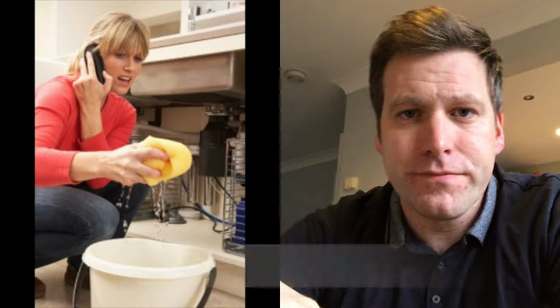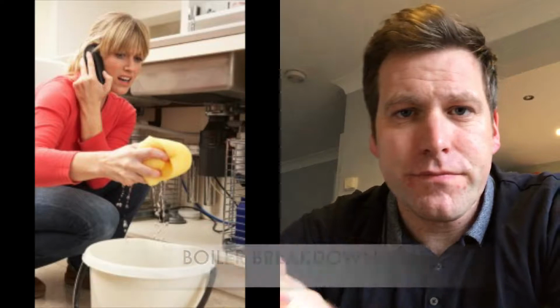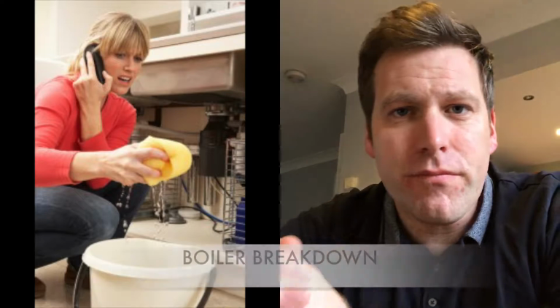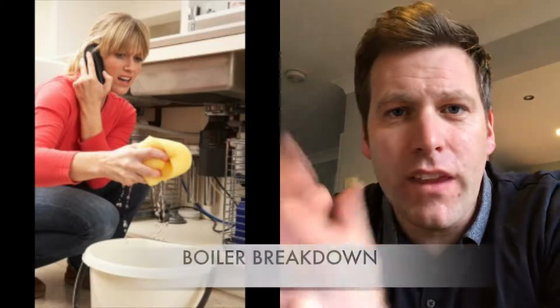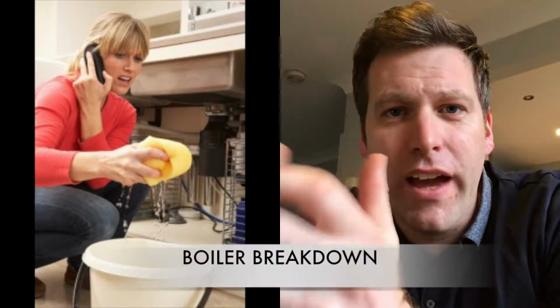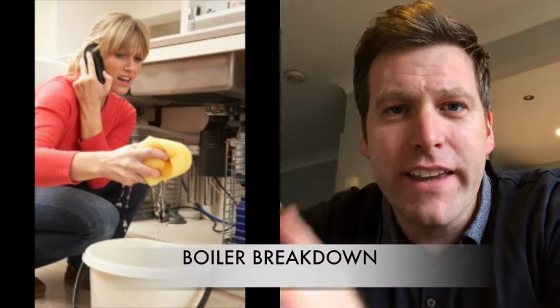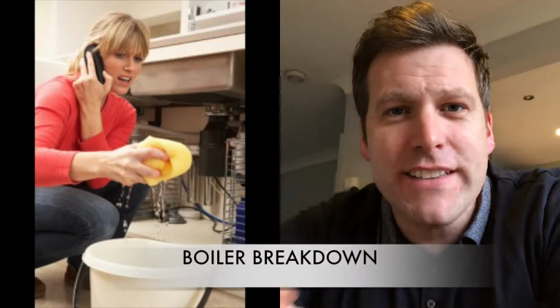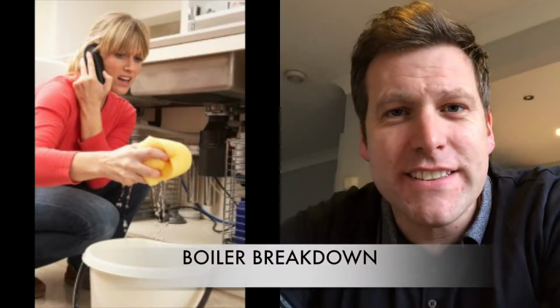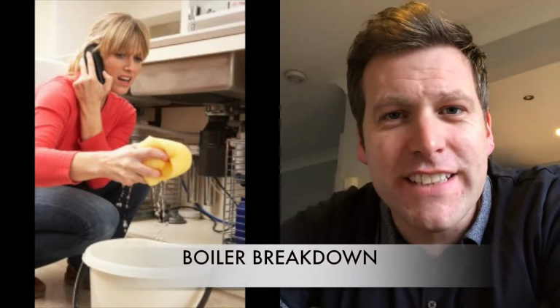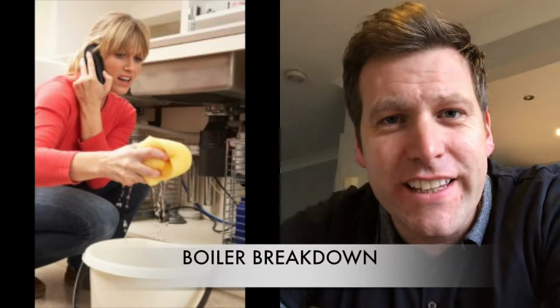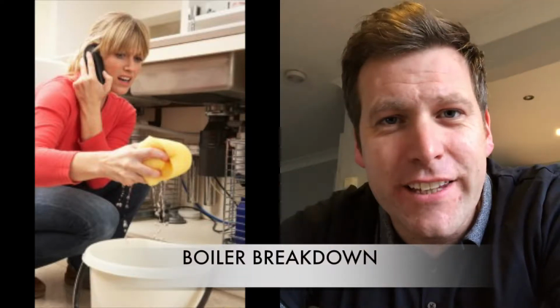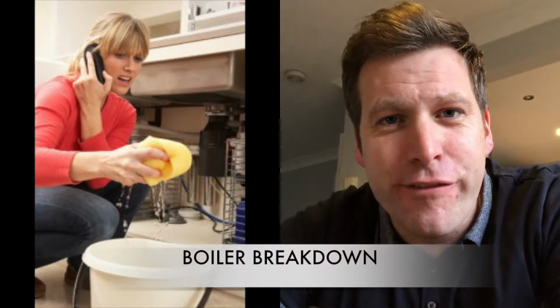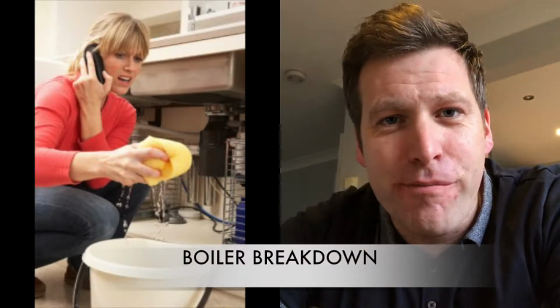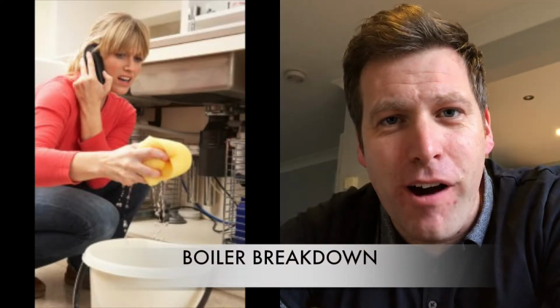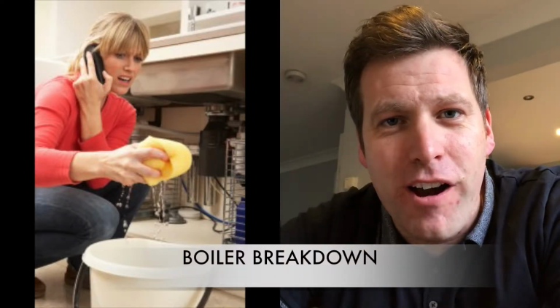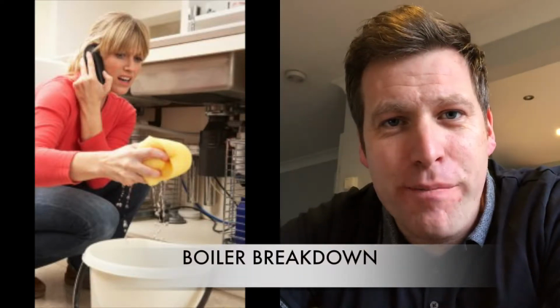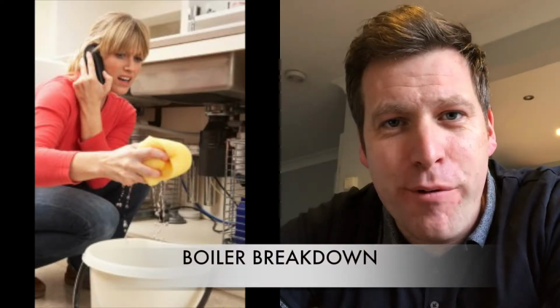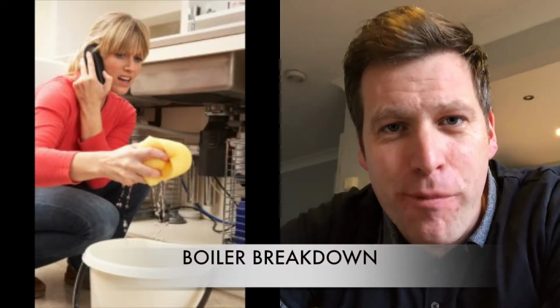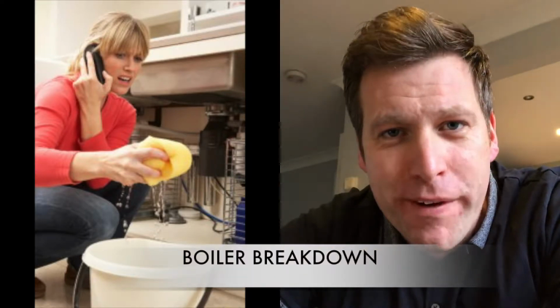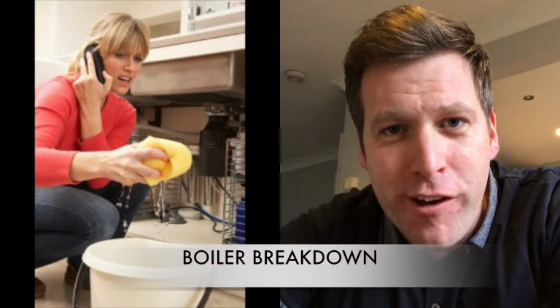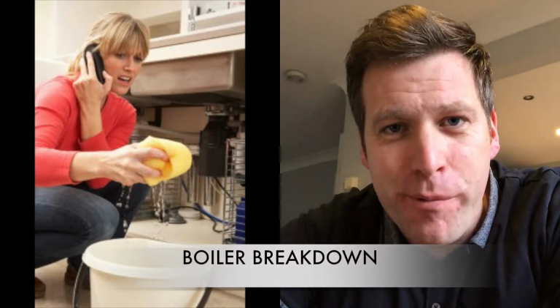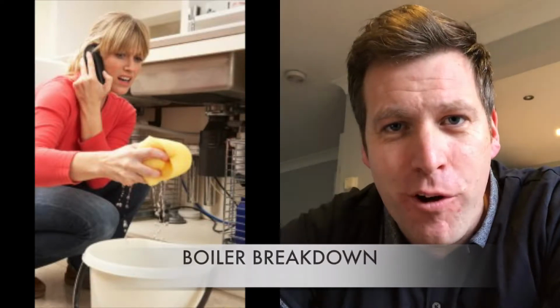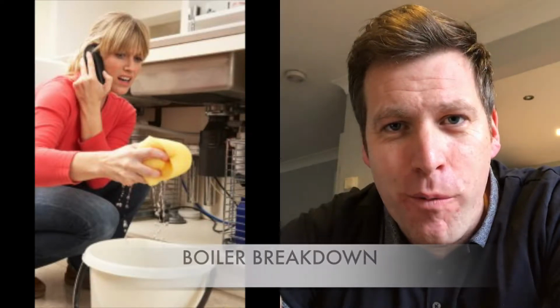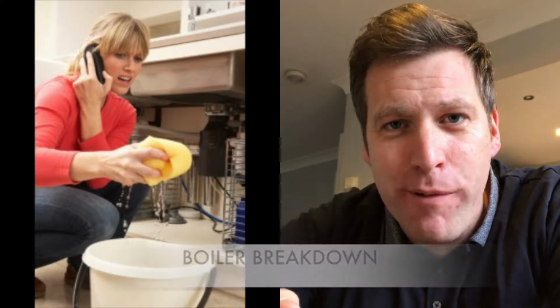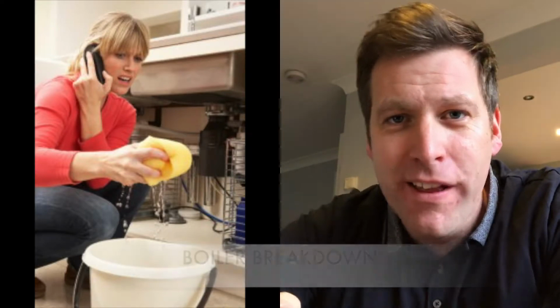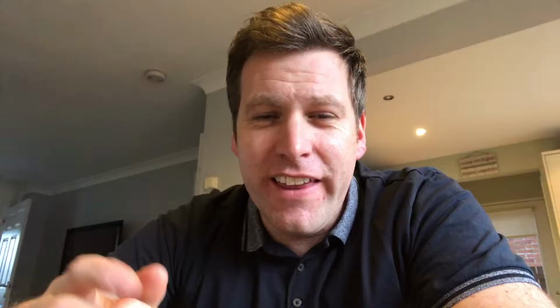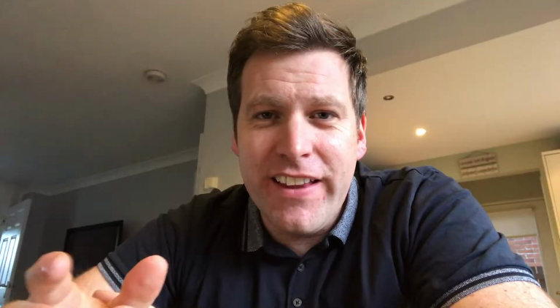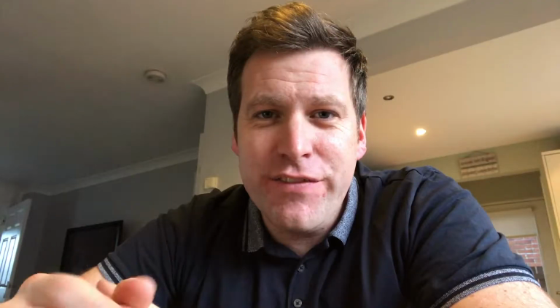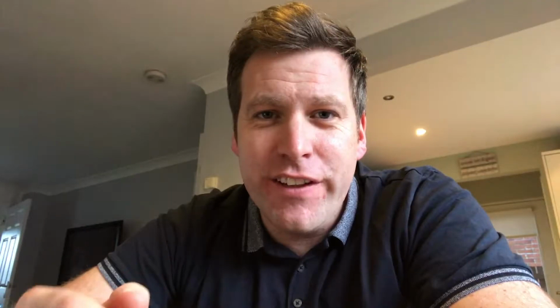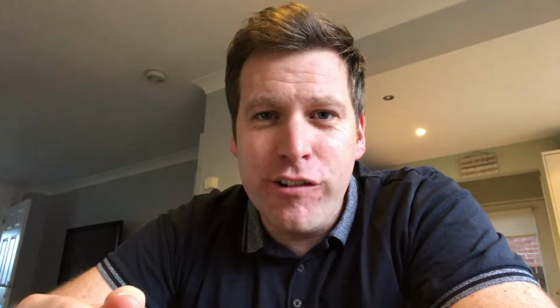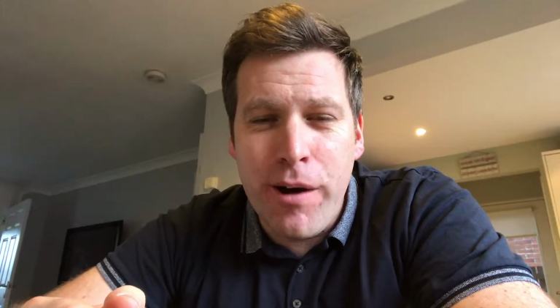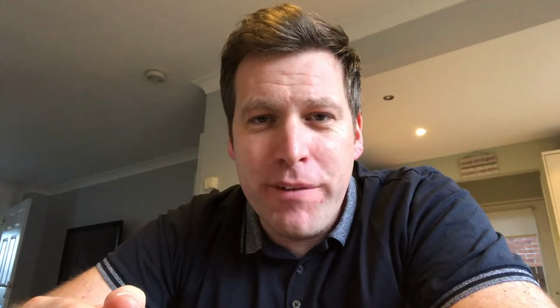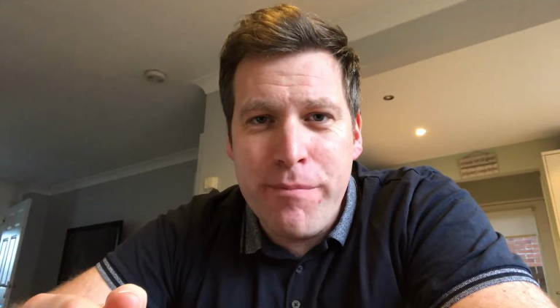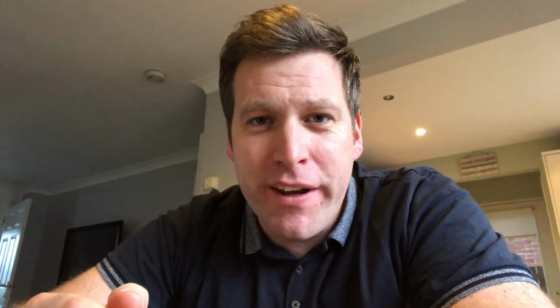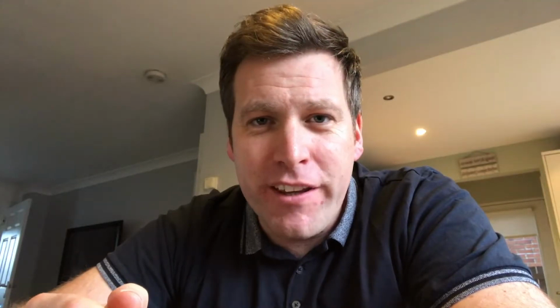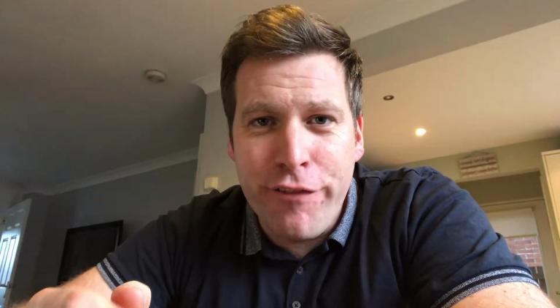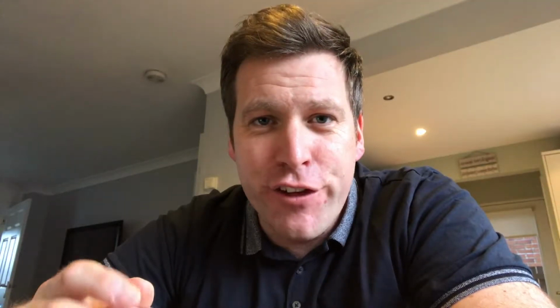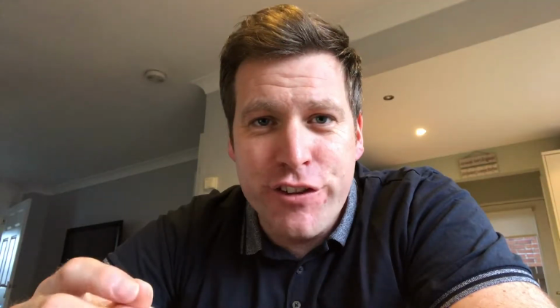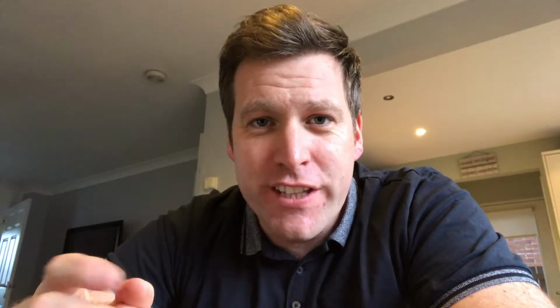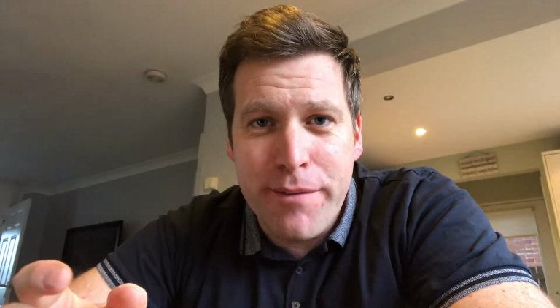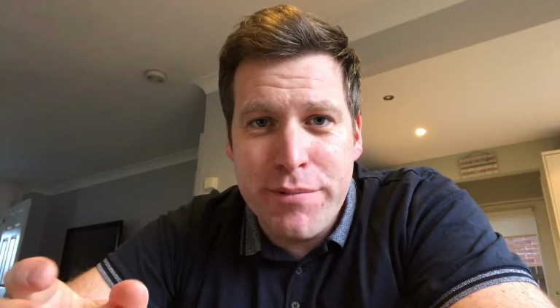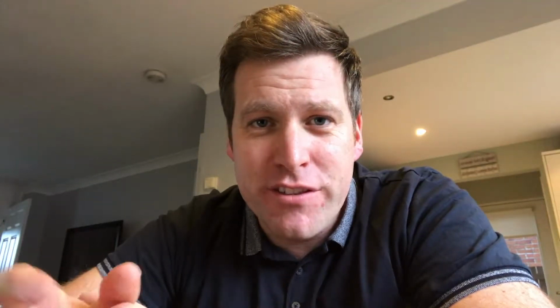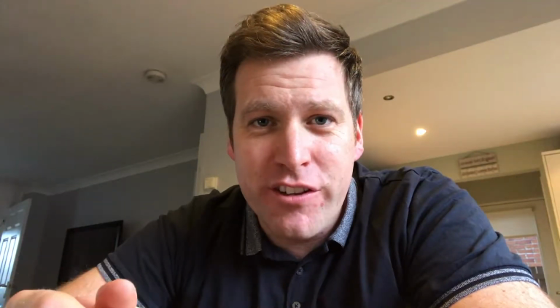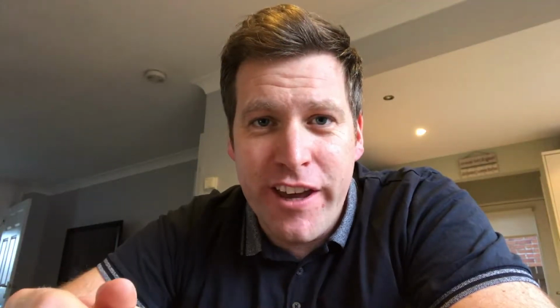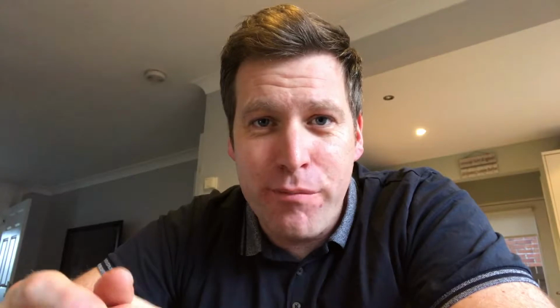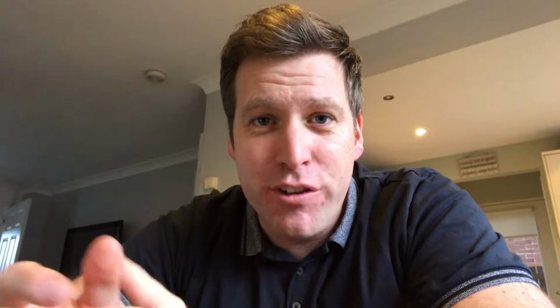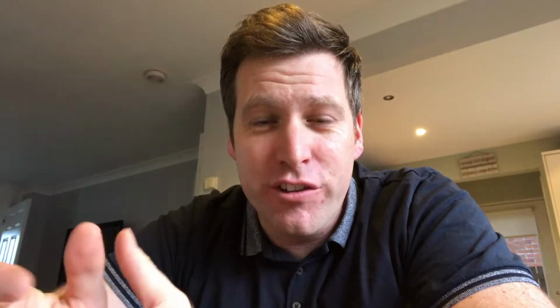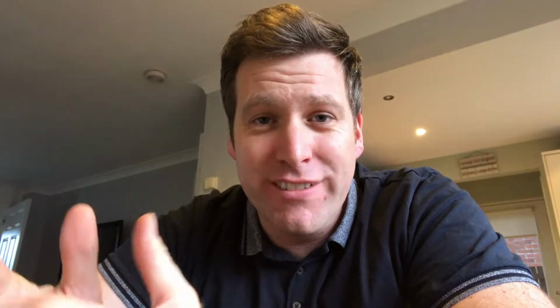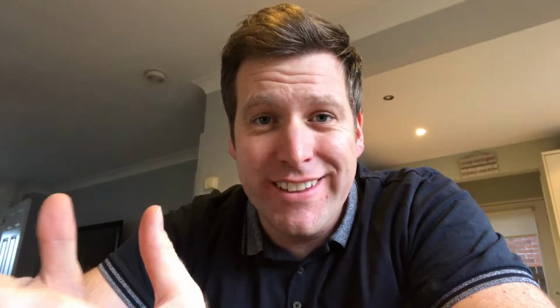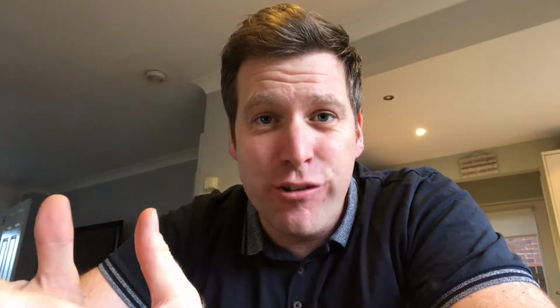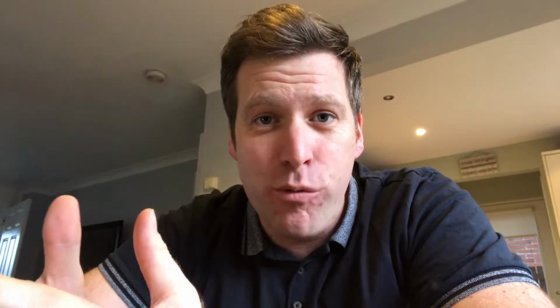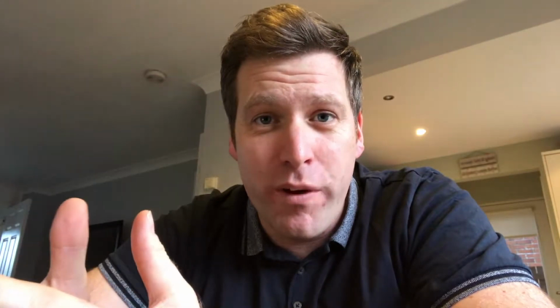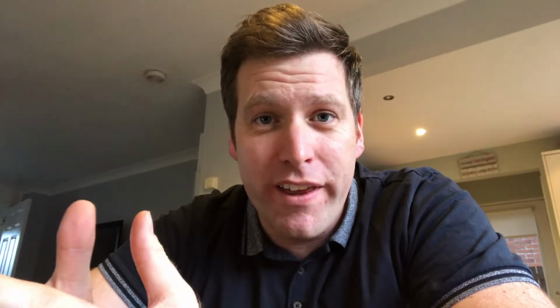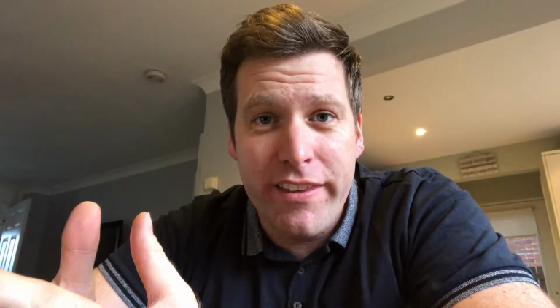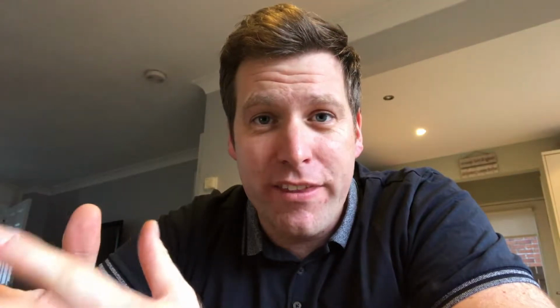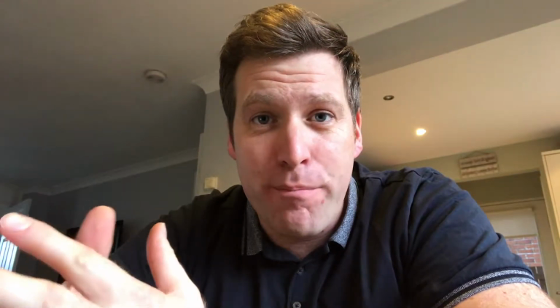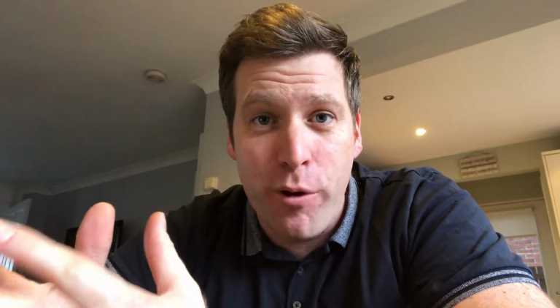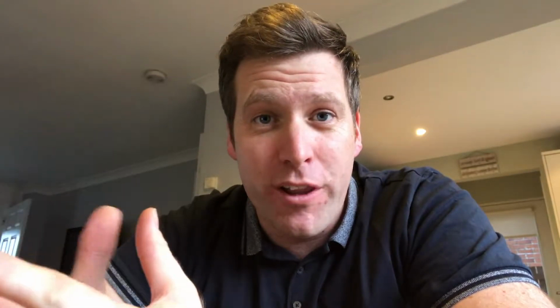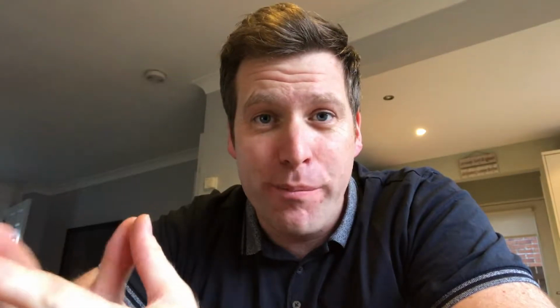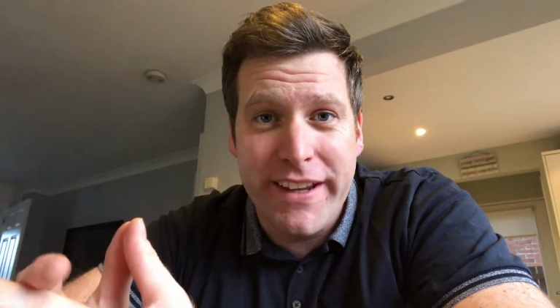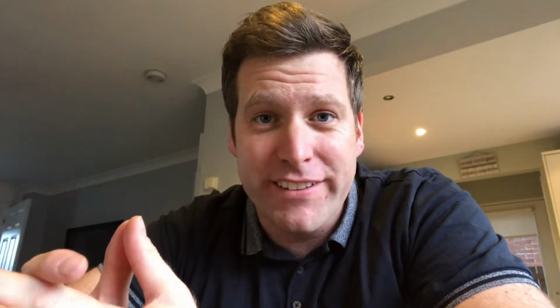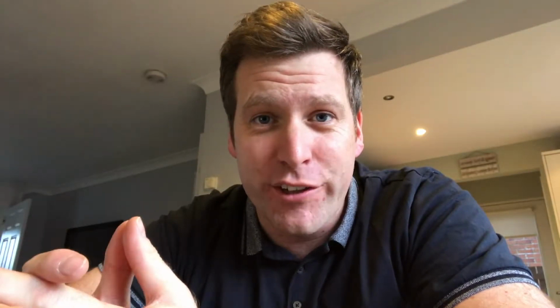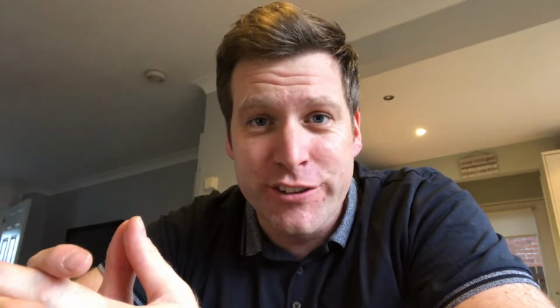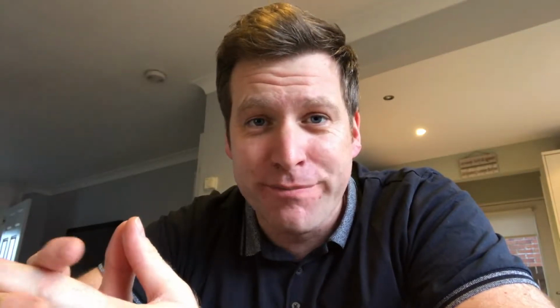Hi guys, it's Nick here from Ark Property. Hope you're all well. In this video I'm gonna bring you a few tips to help you deal with boiler breakdowns.